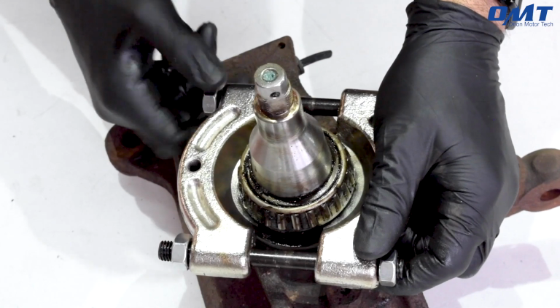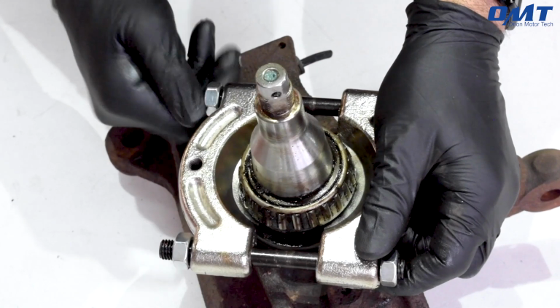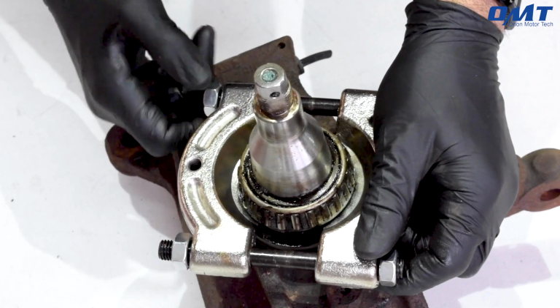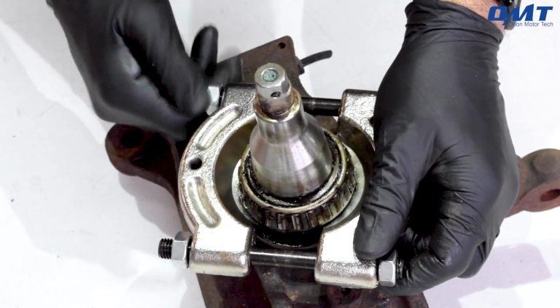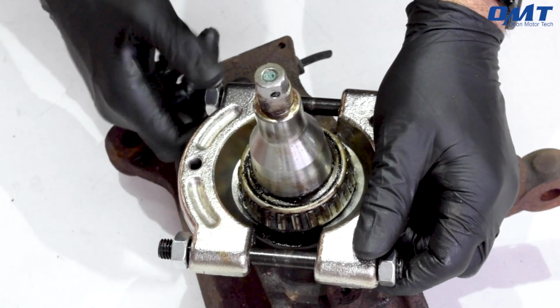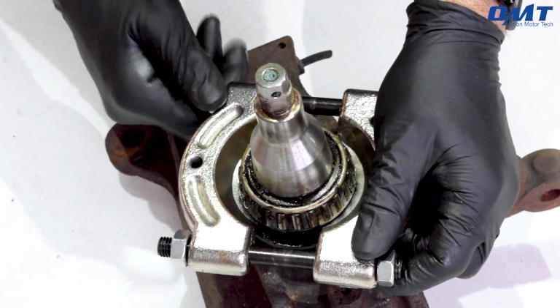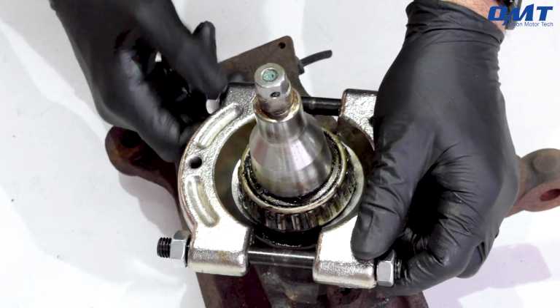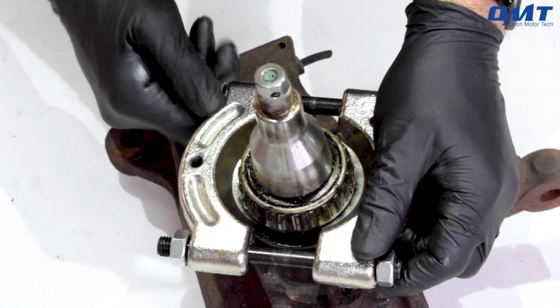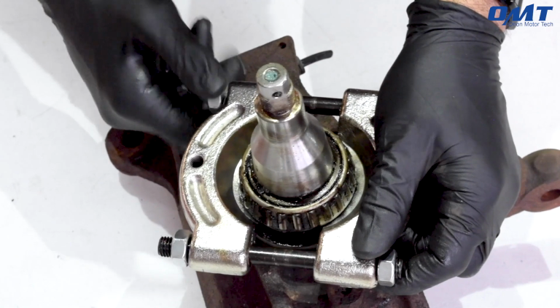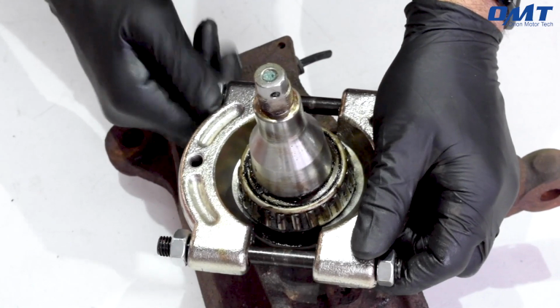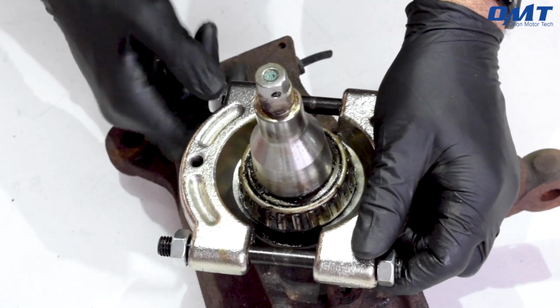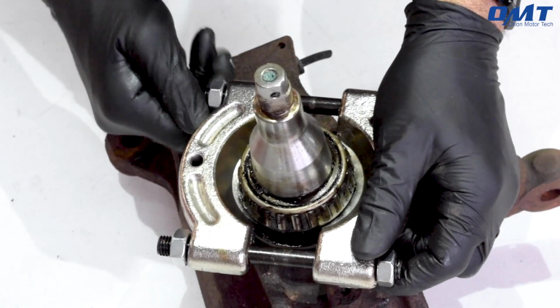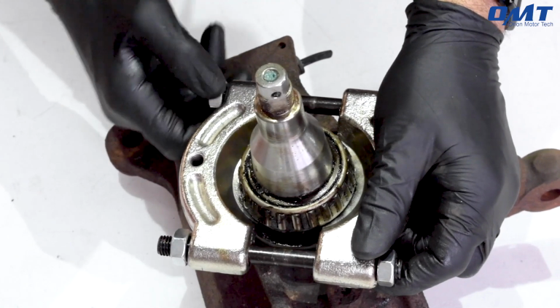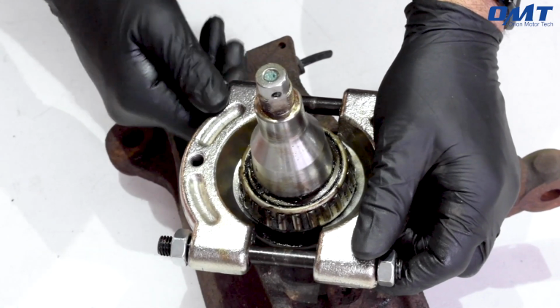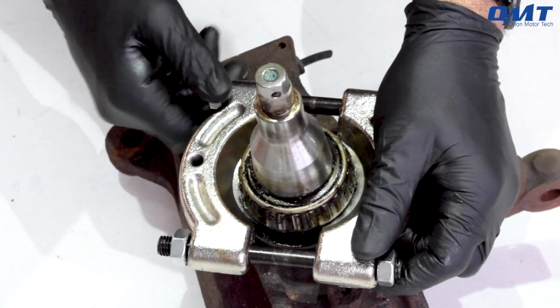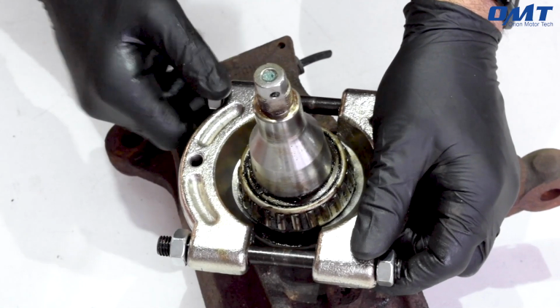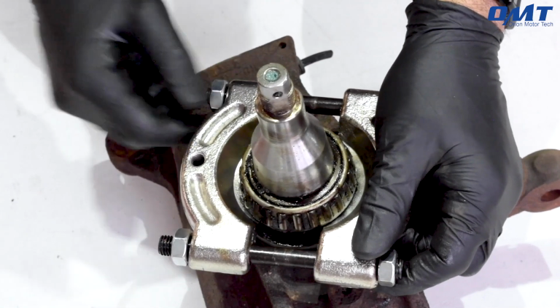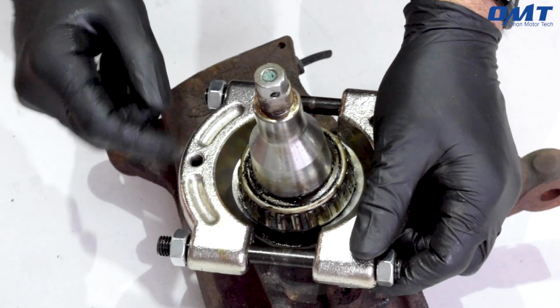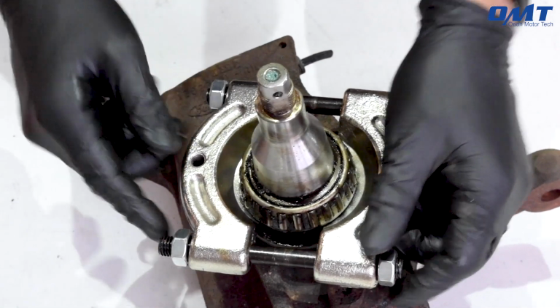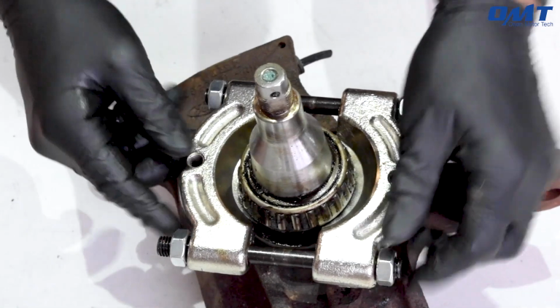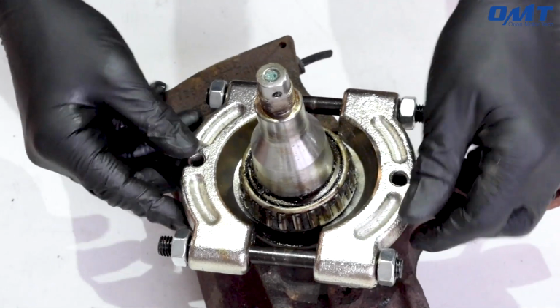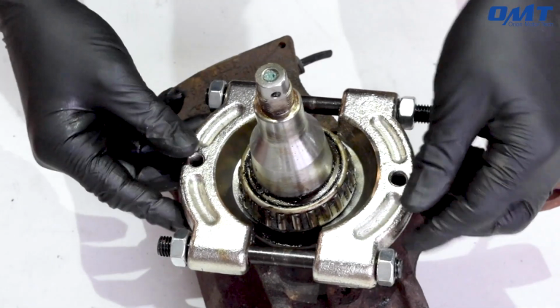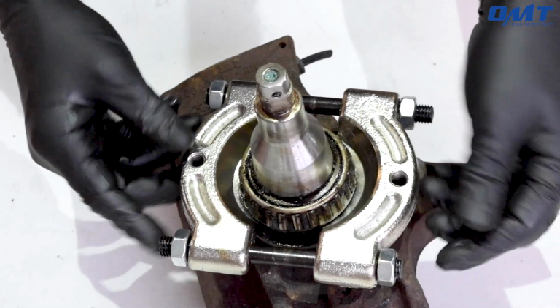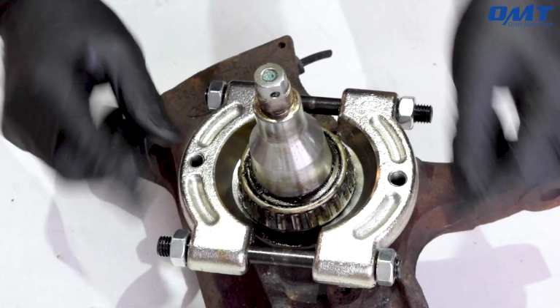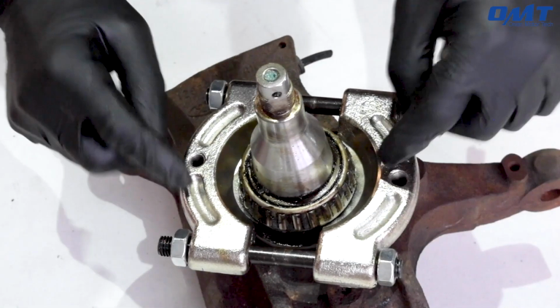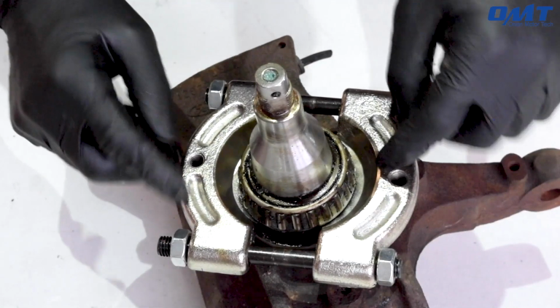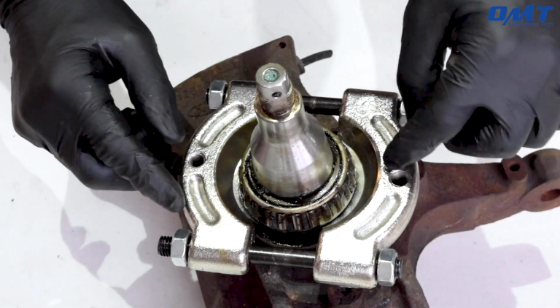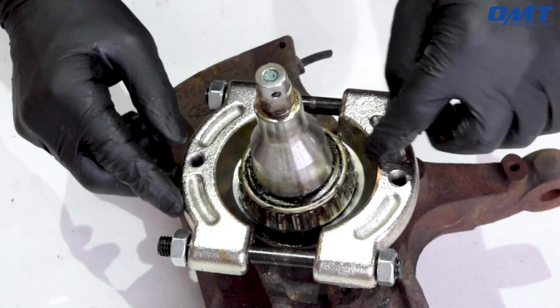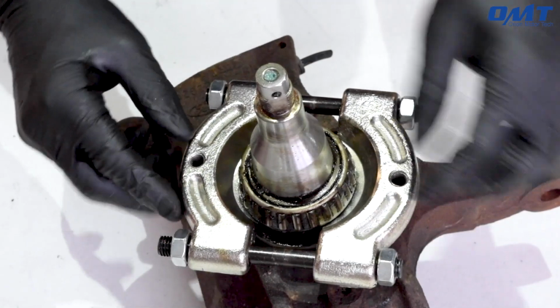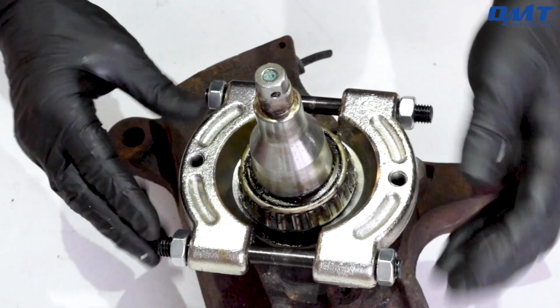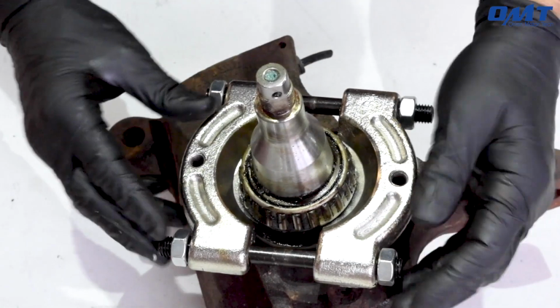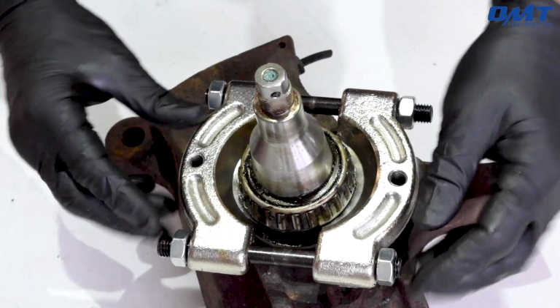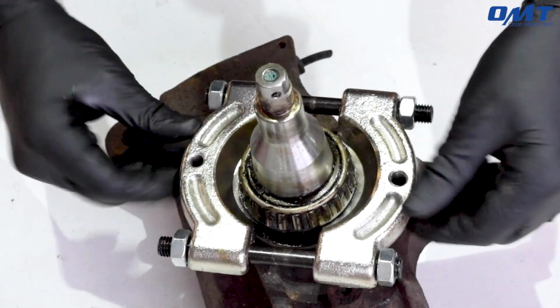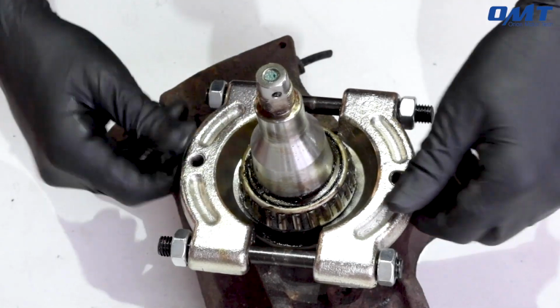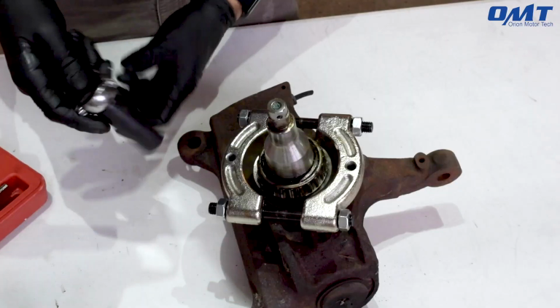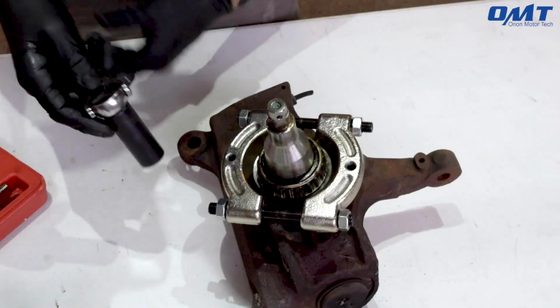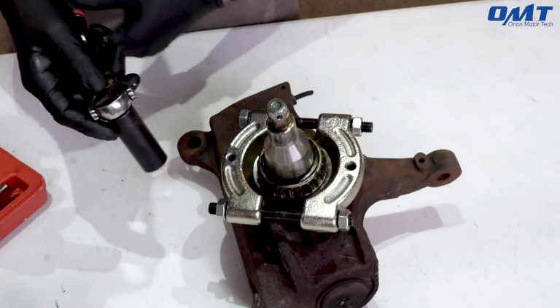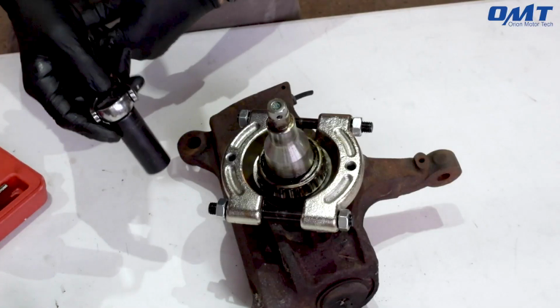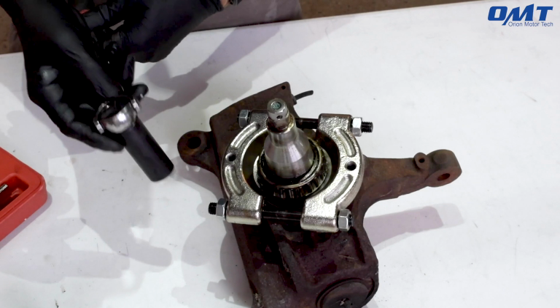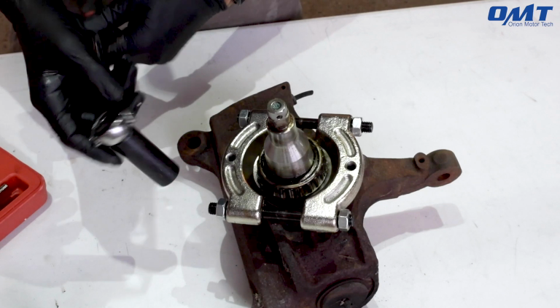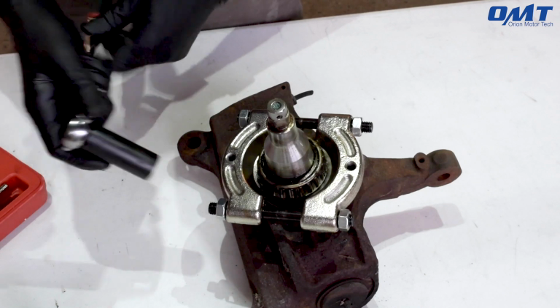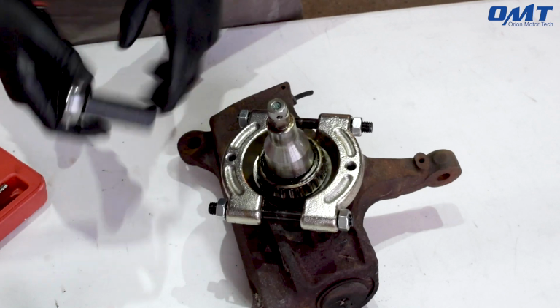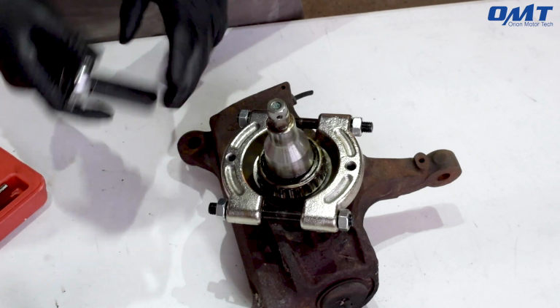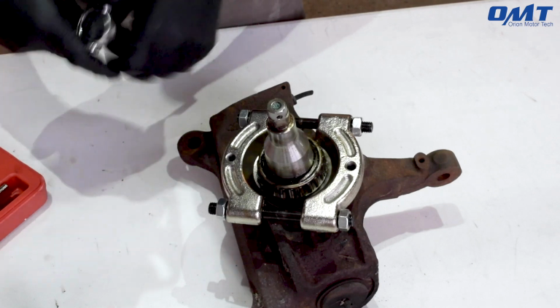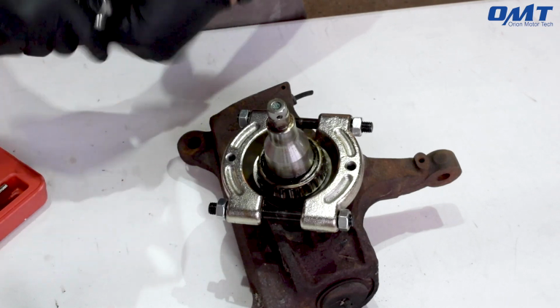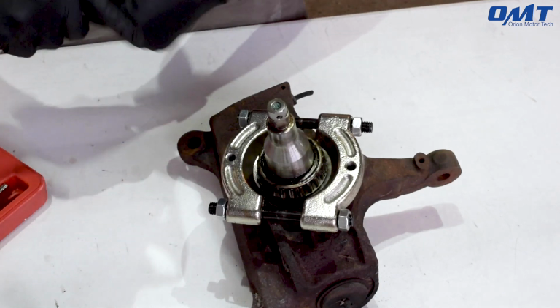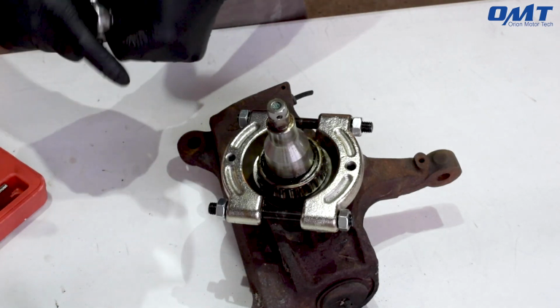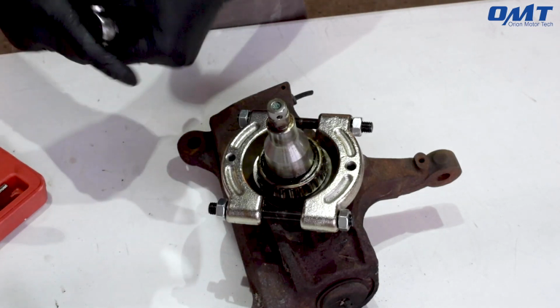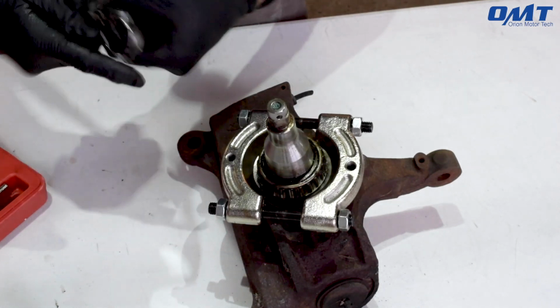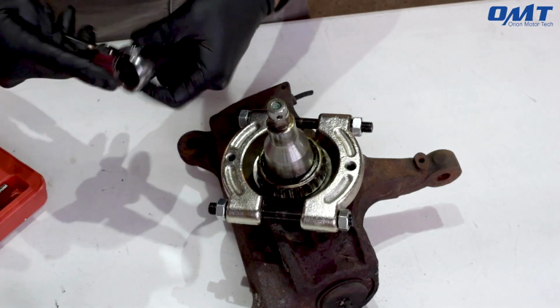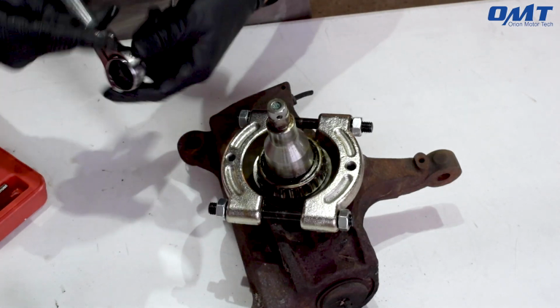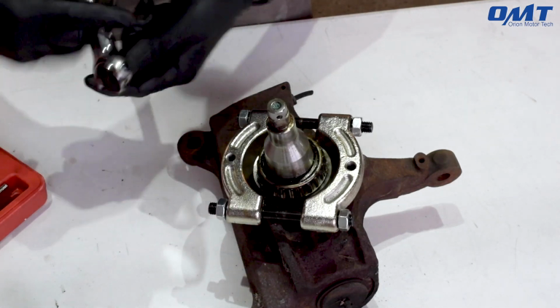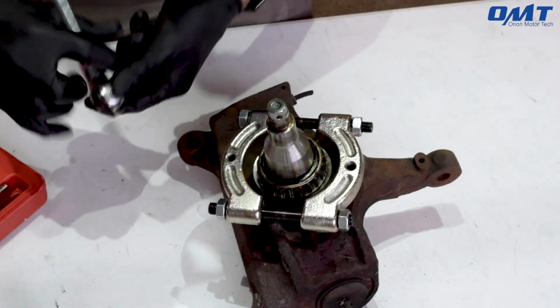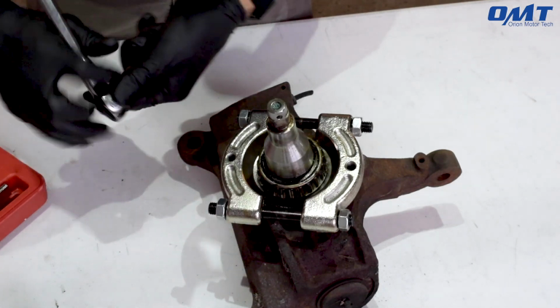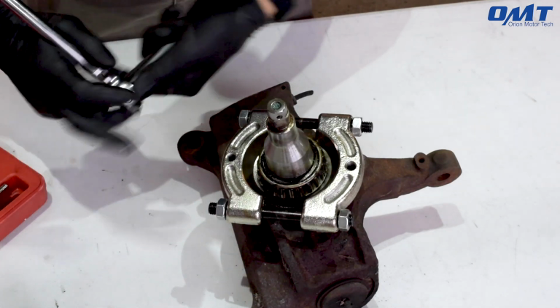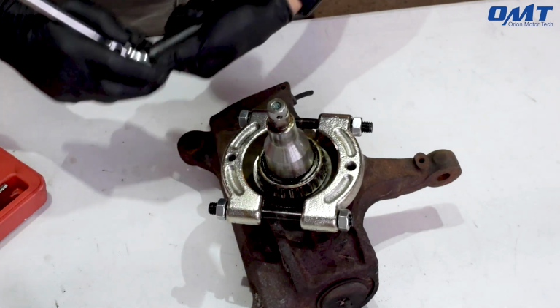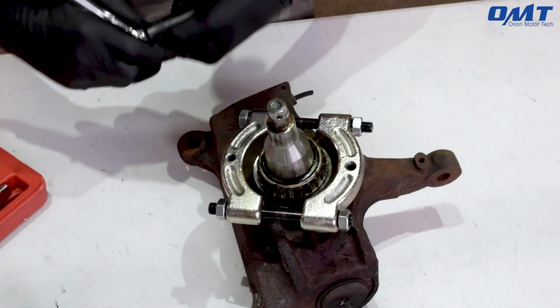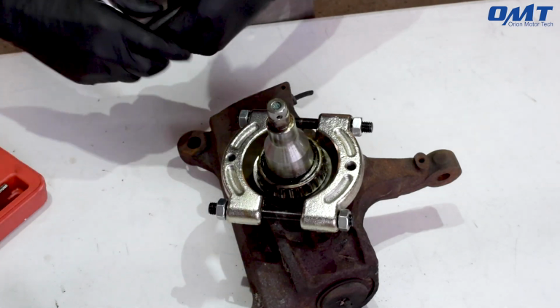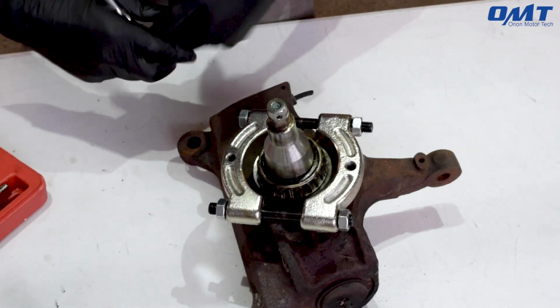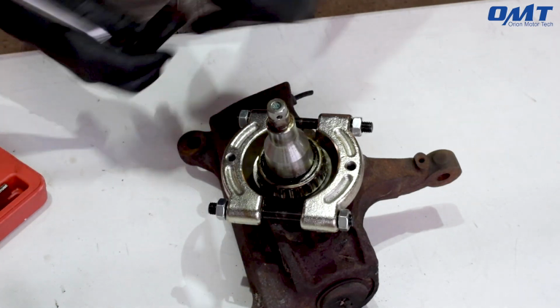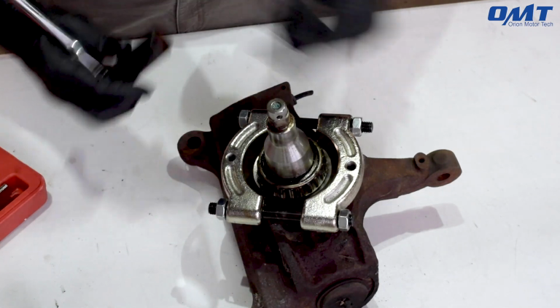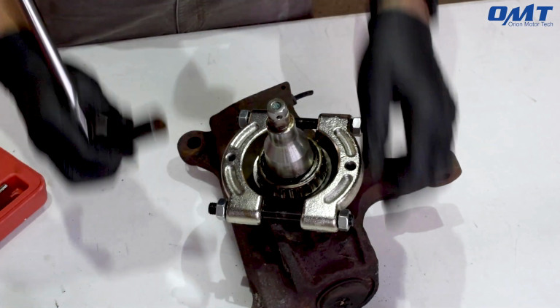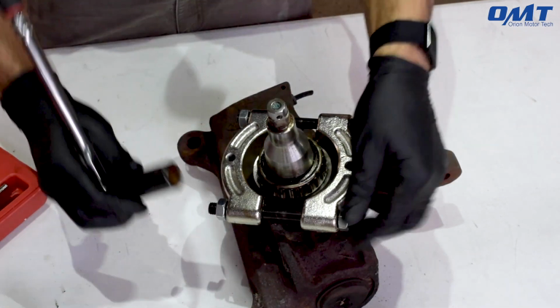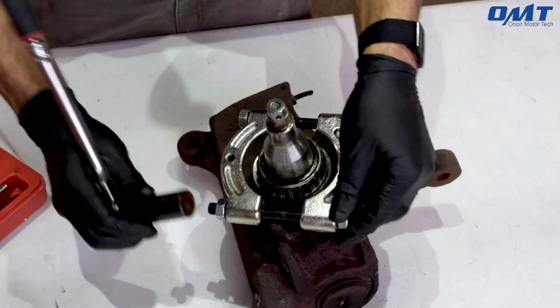Second, reinstall the screws and tighten them firmly in place. There's no need for overkill here — just be sure it's nice and snug.